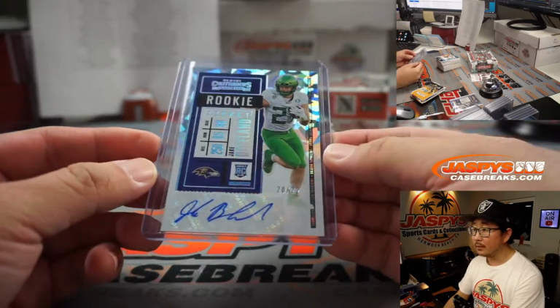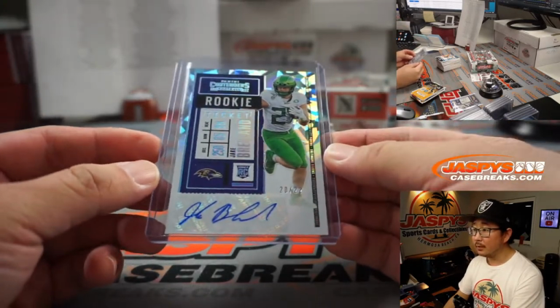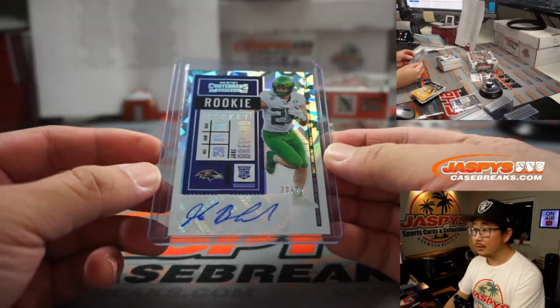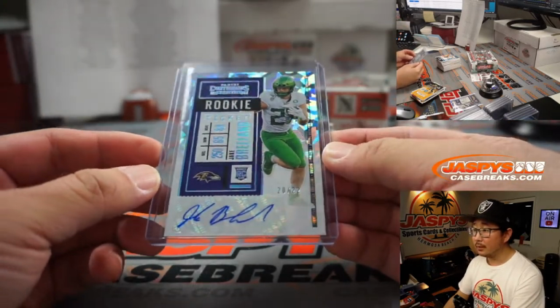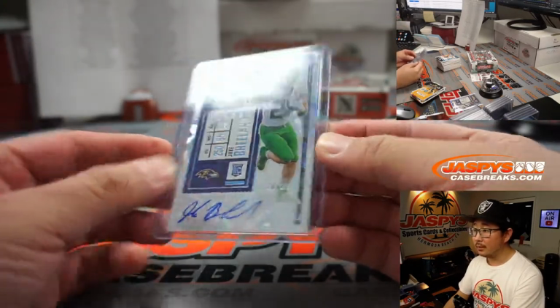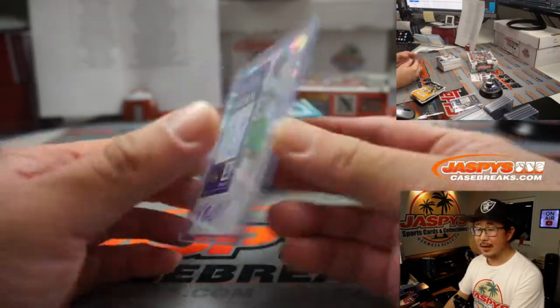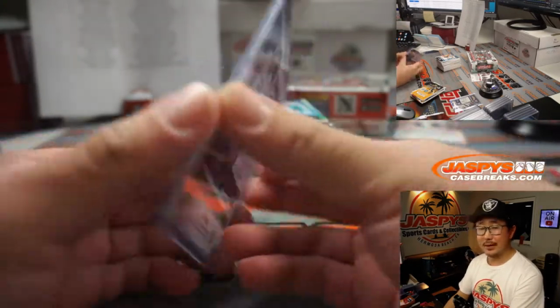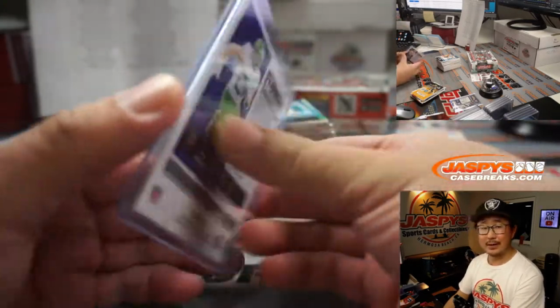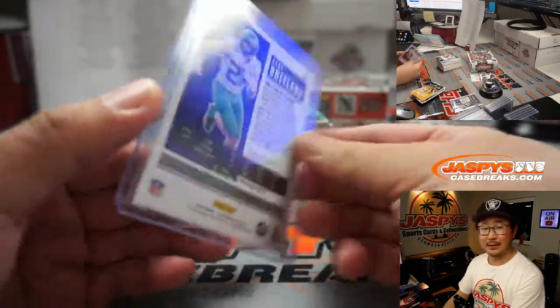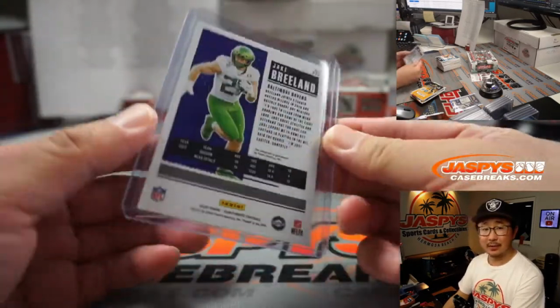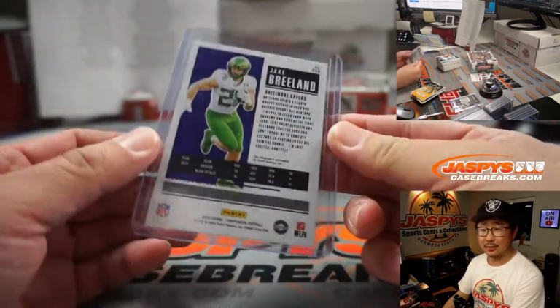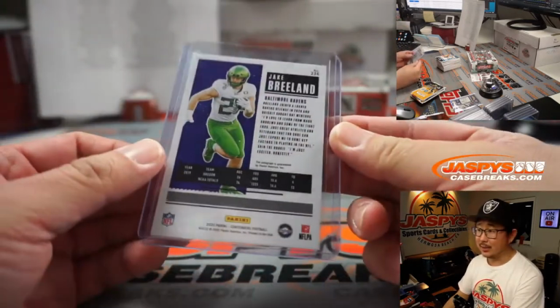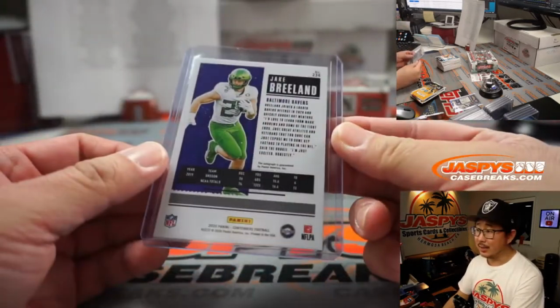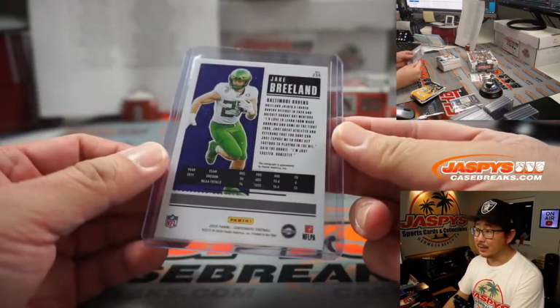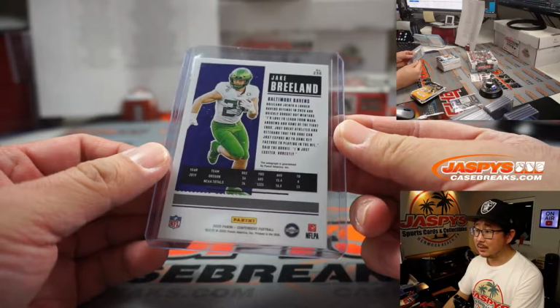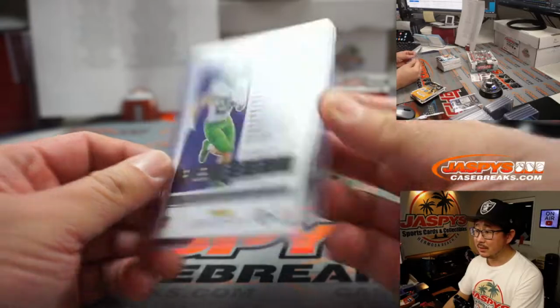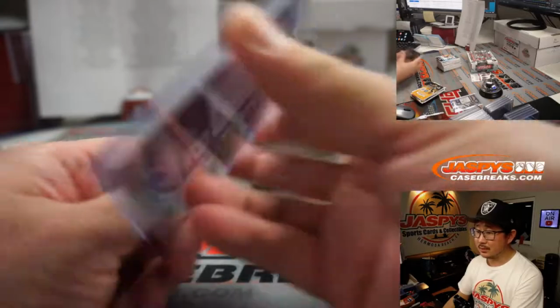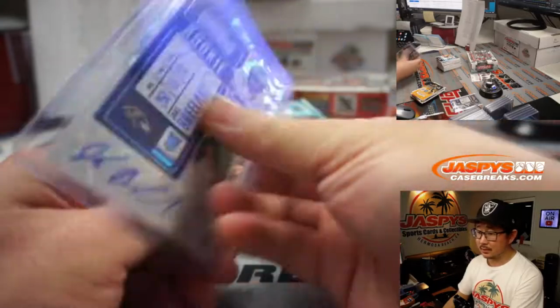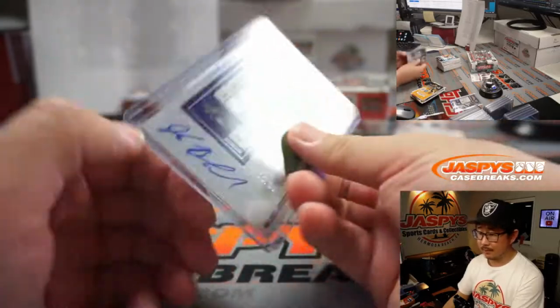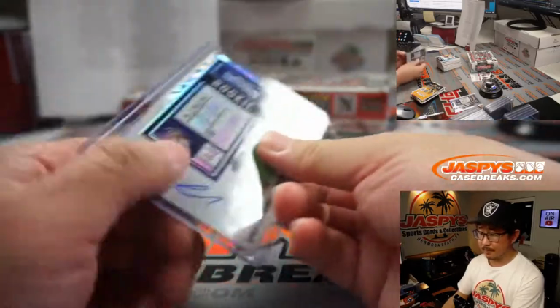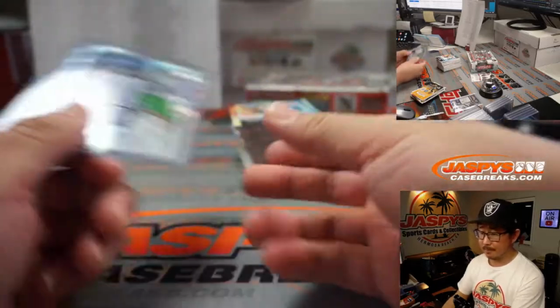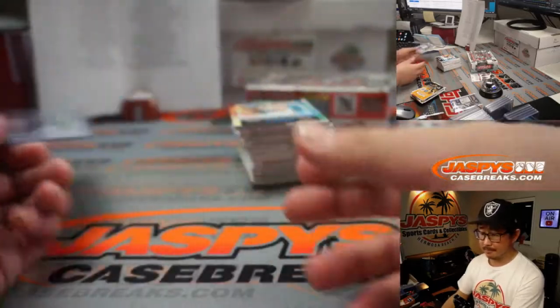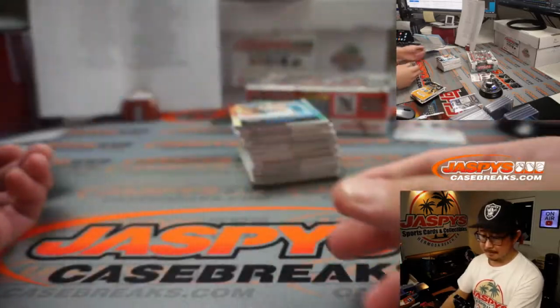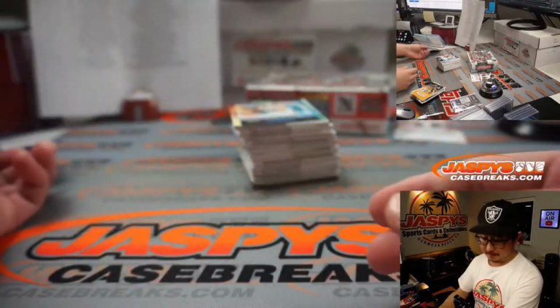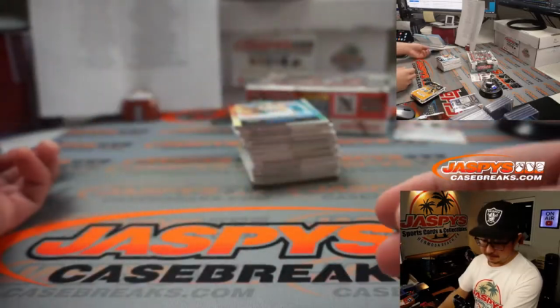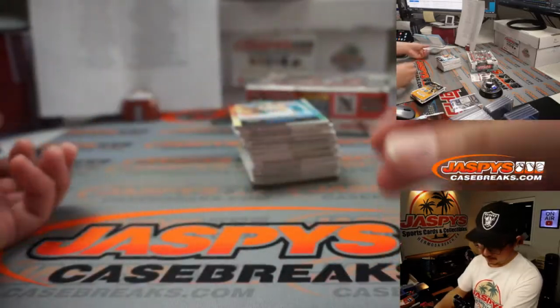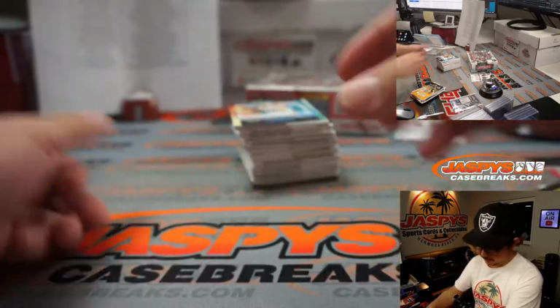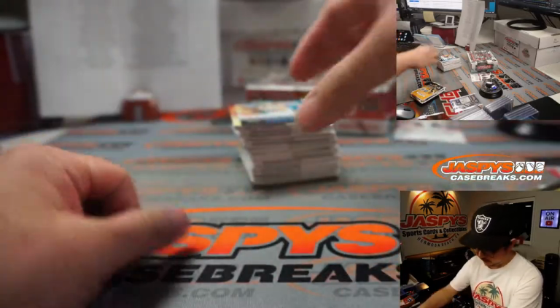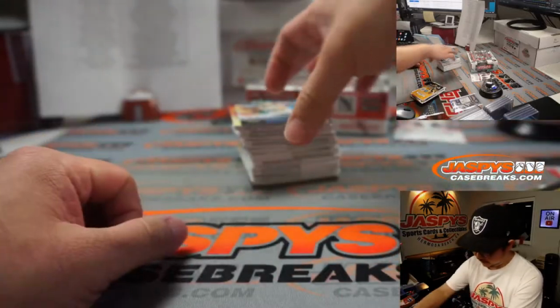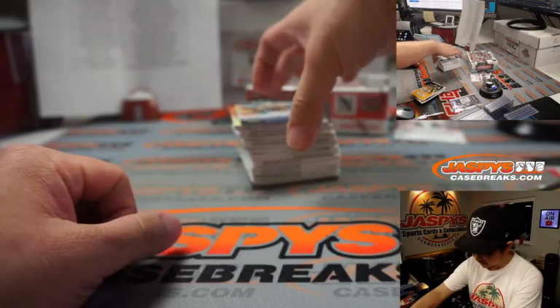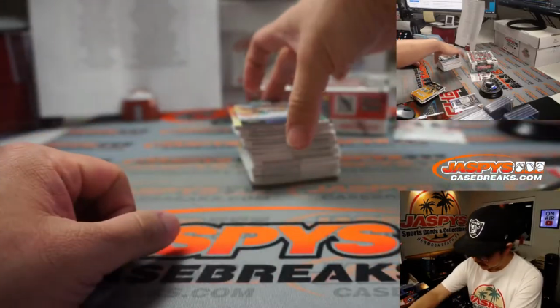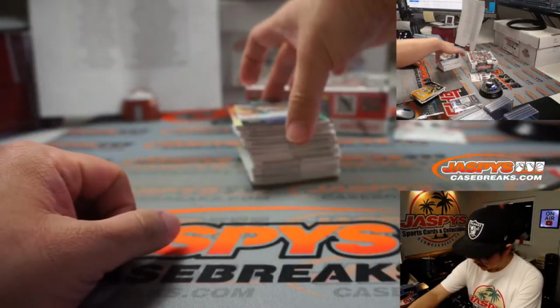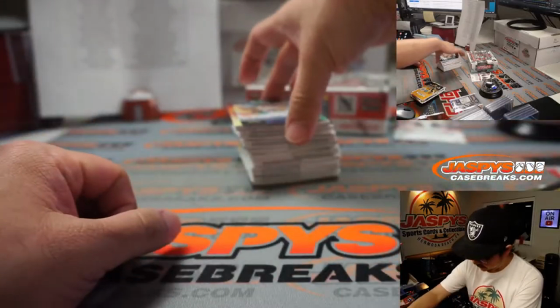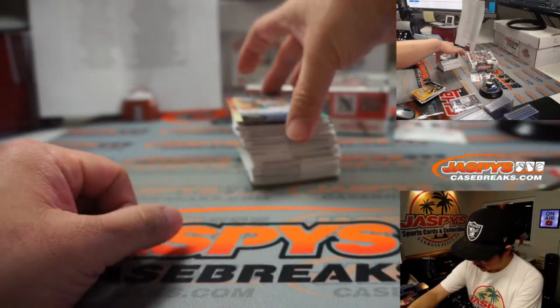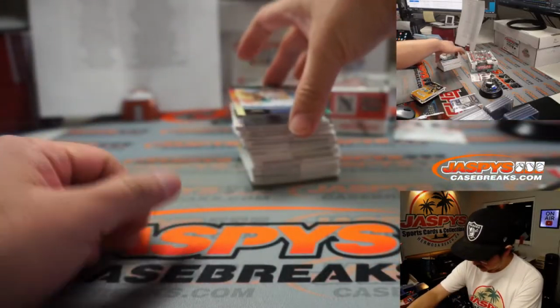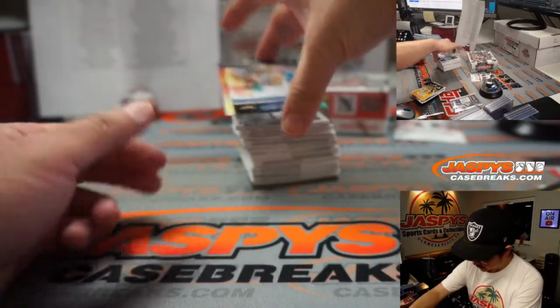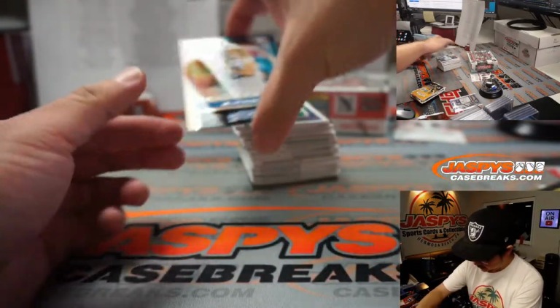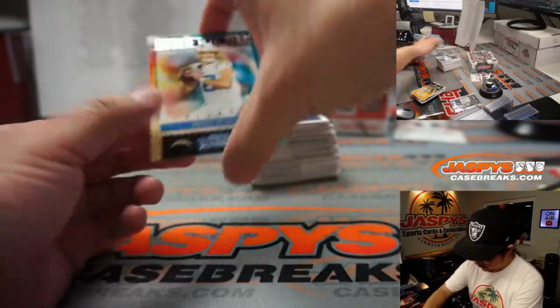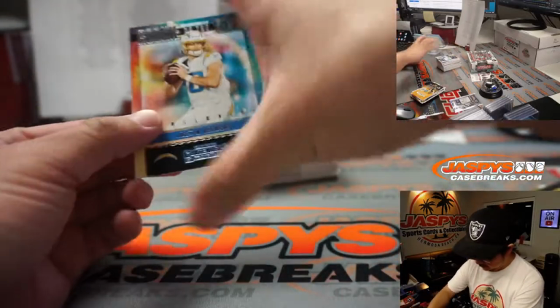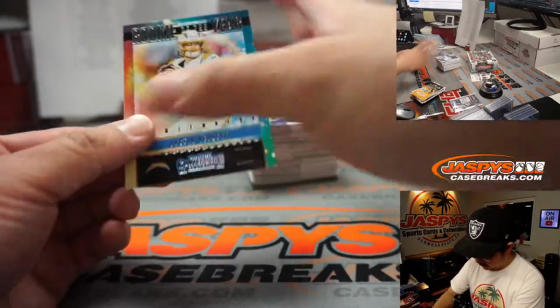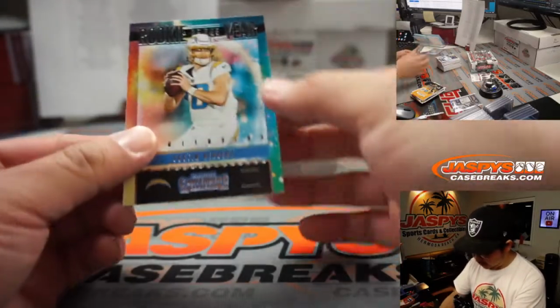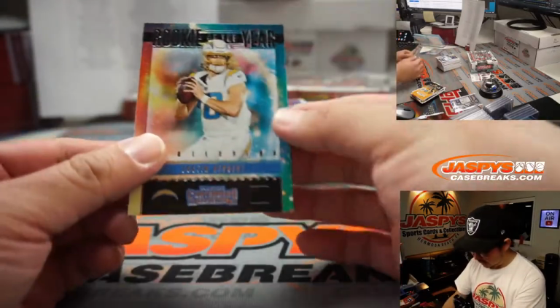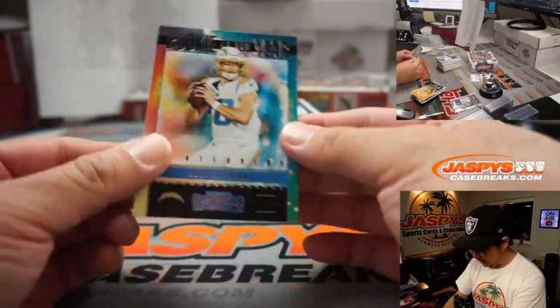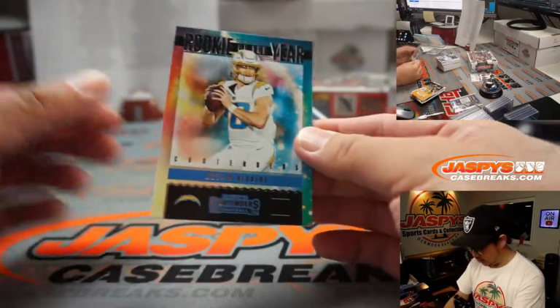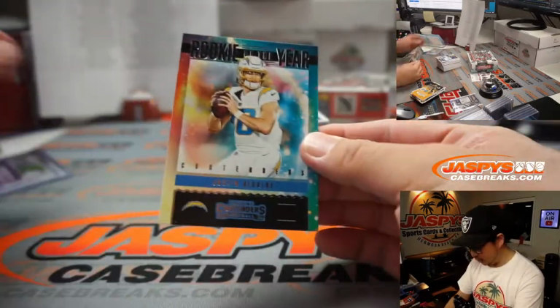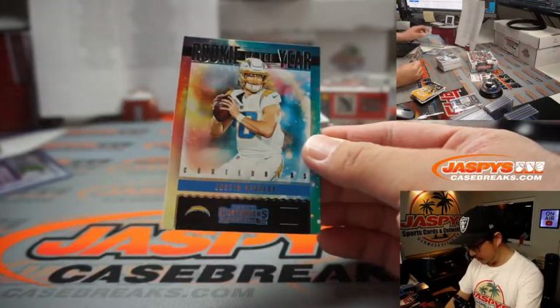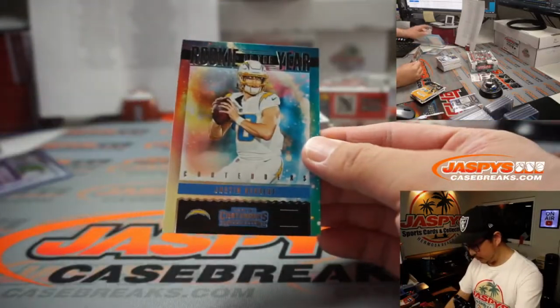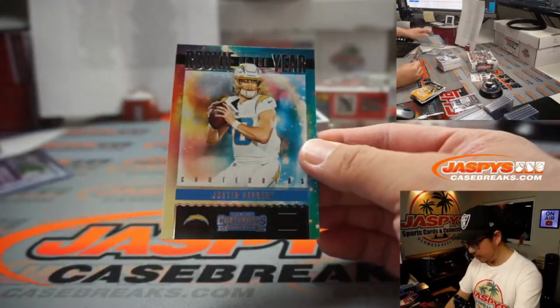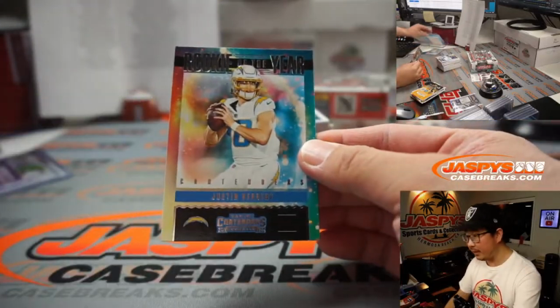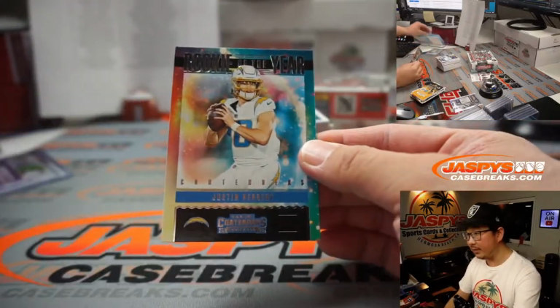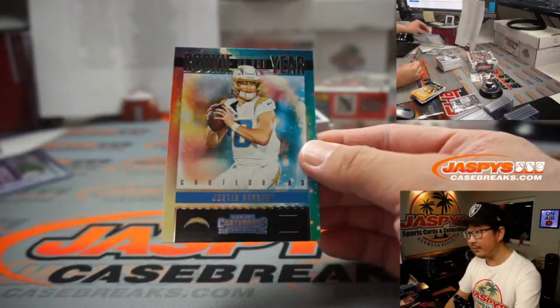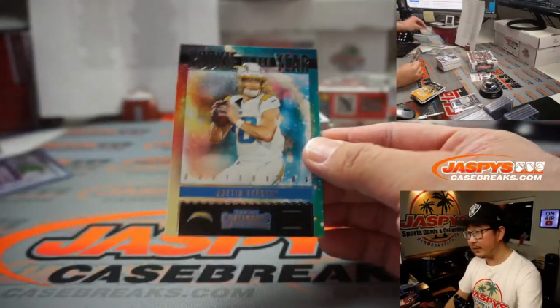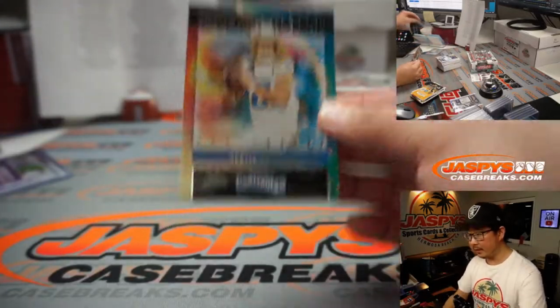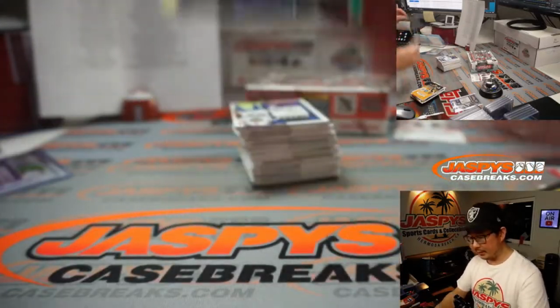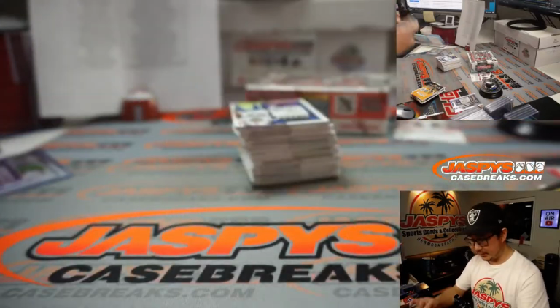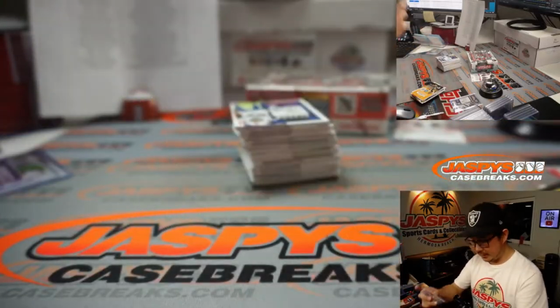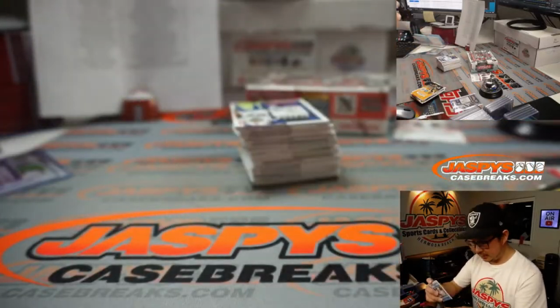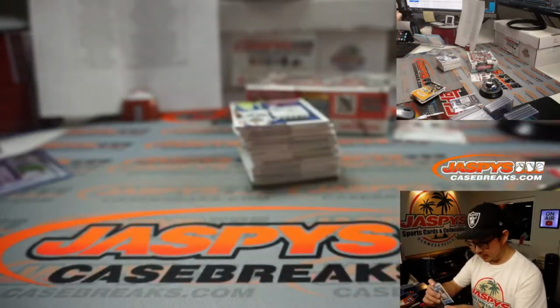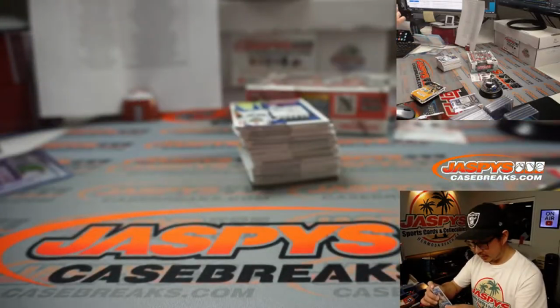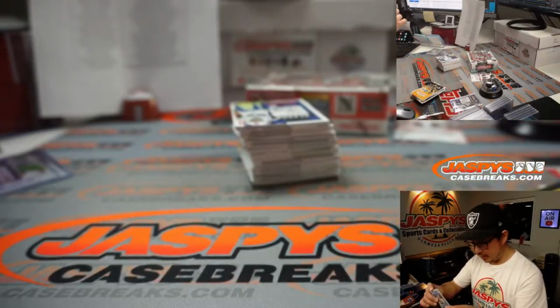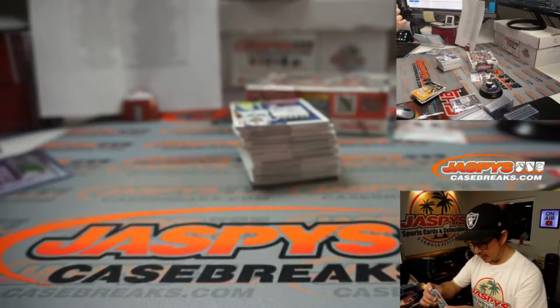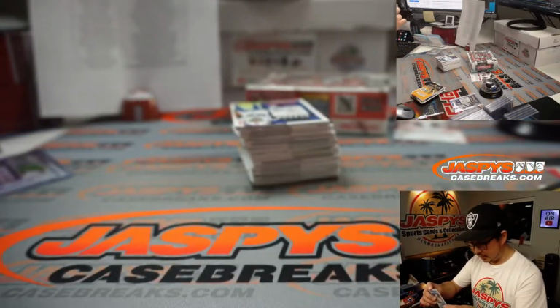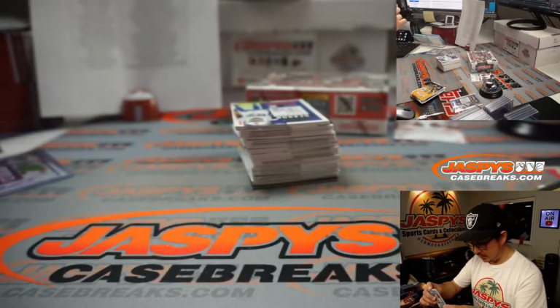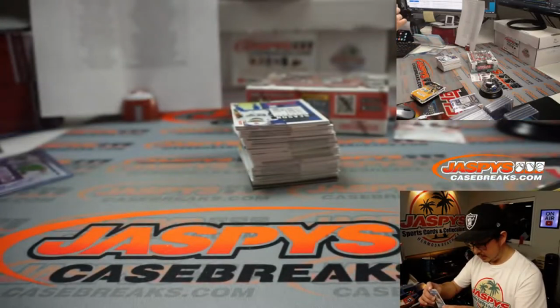Cracked Ice — always nice. There's Justin Herbert, Rookie of the Year contender's card.